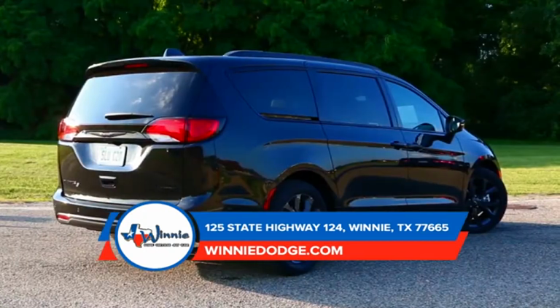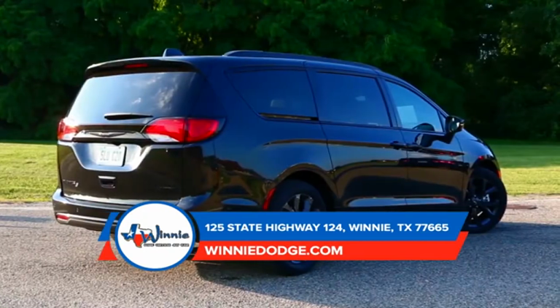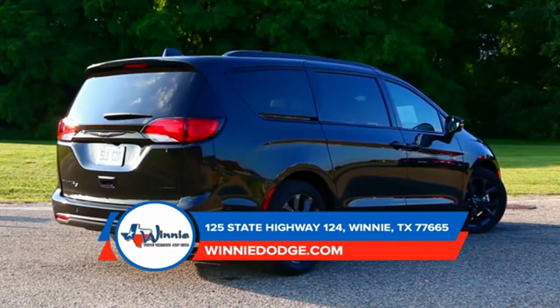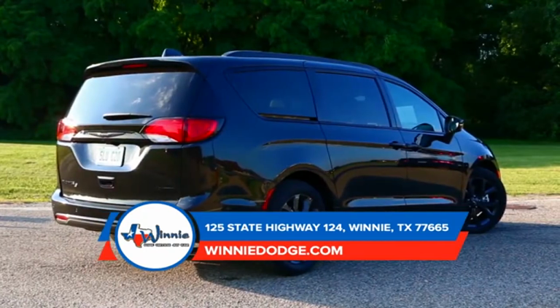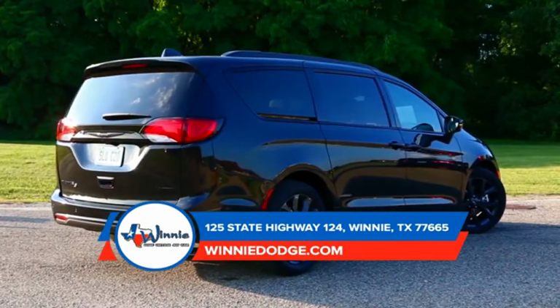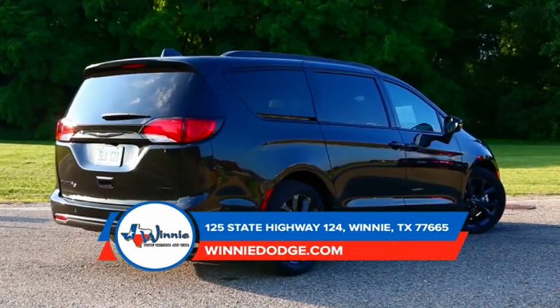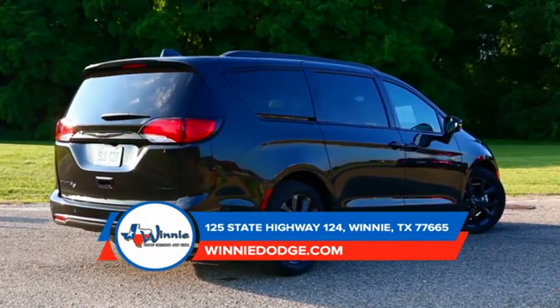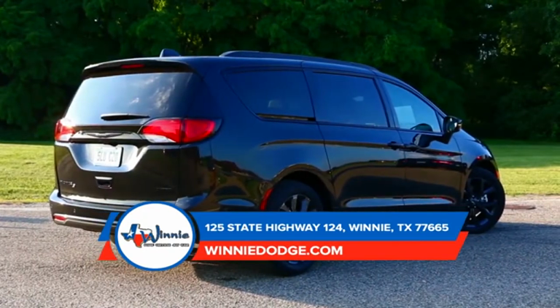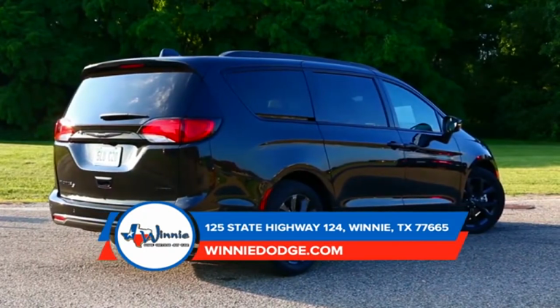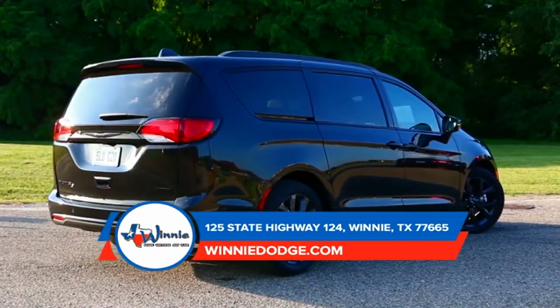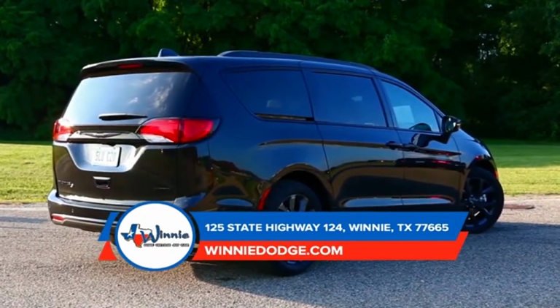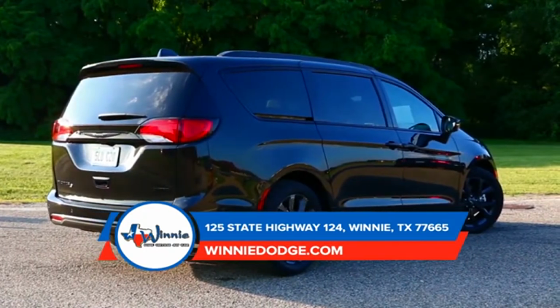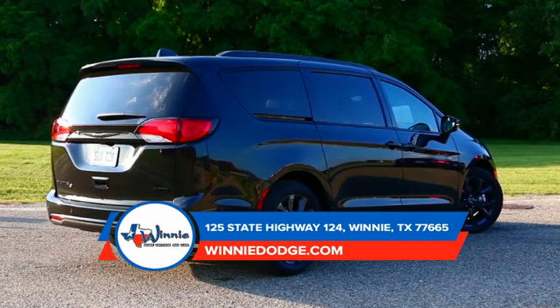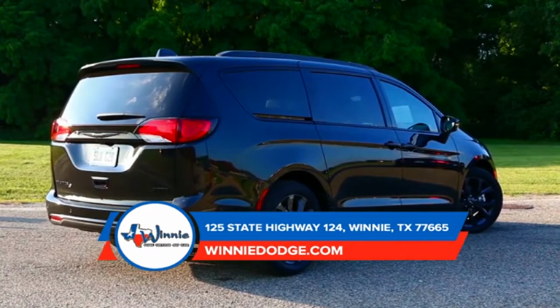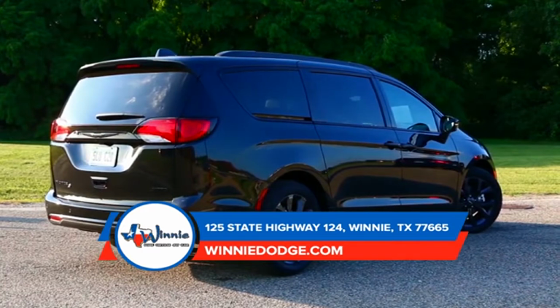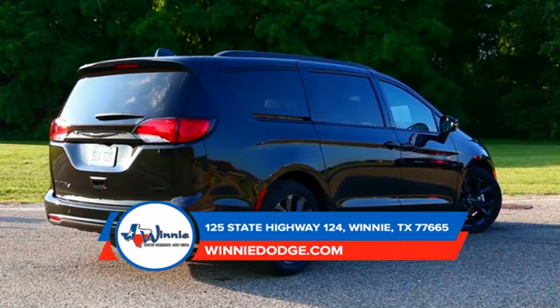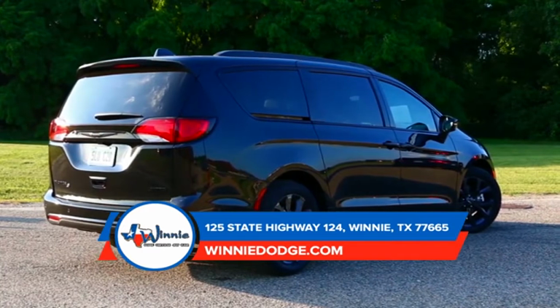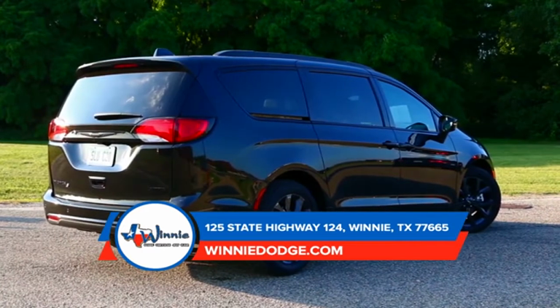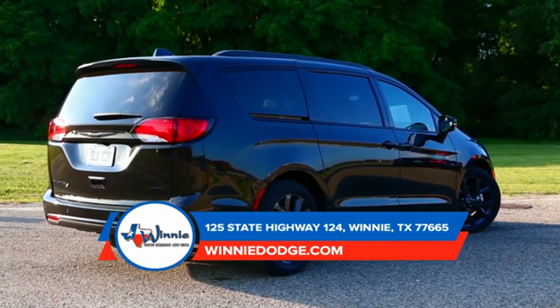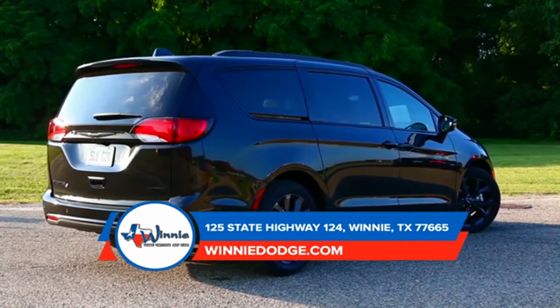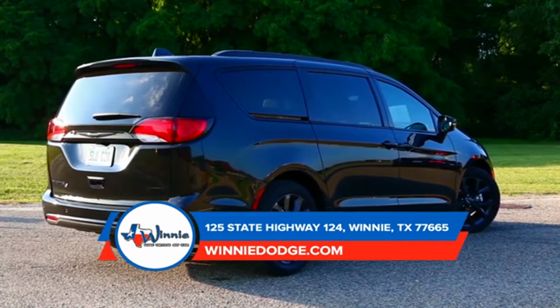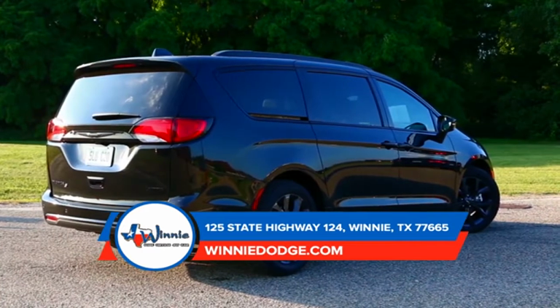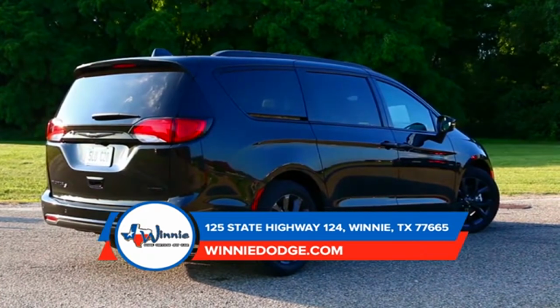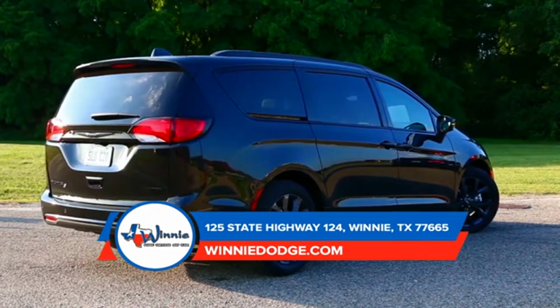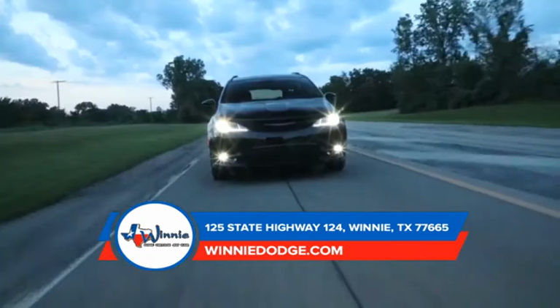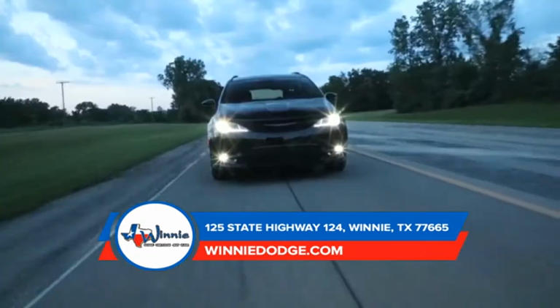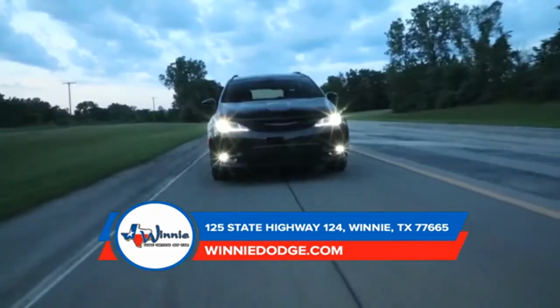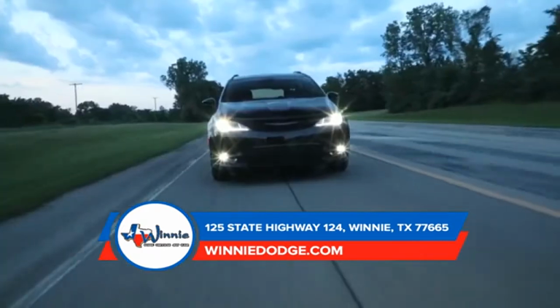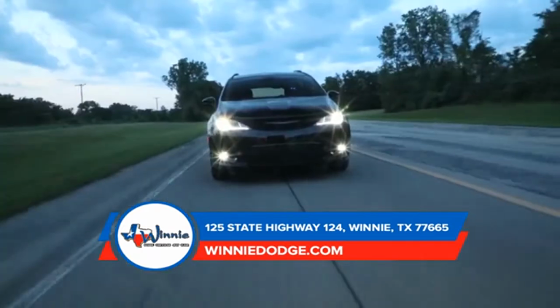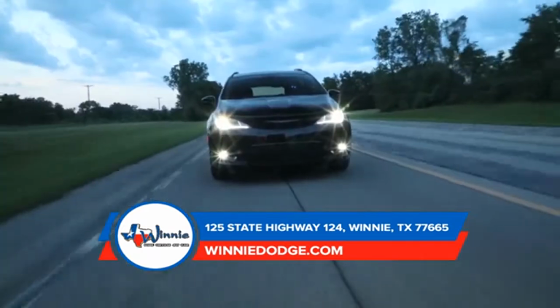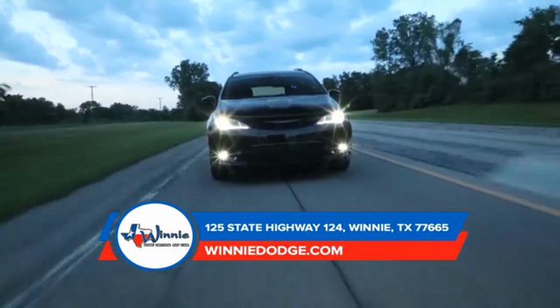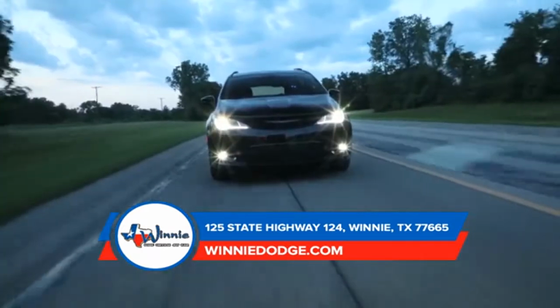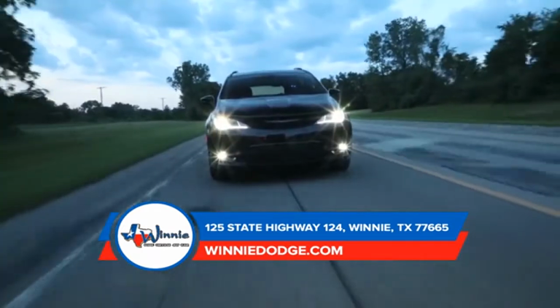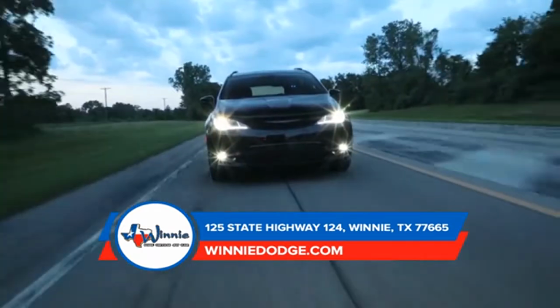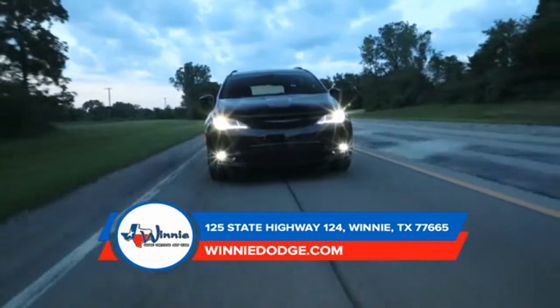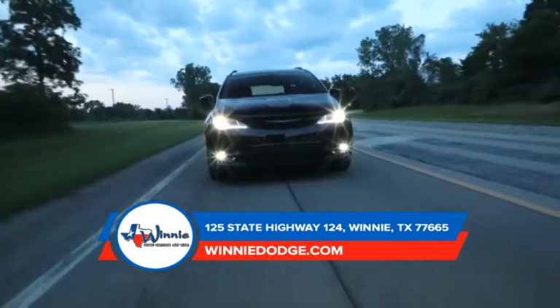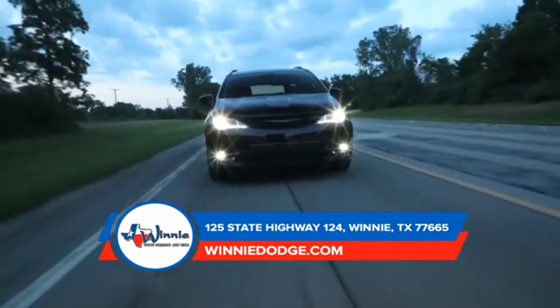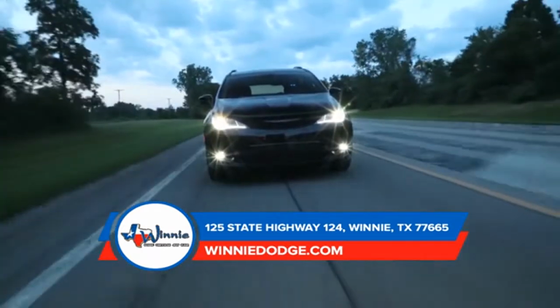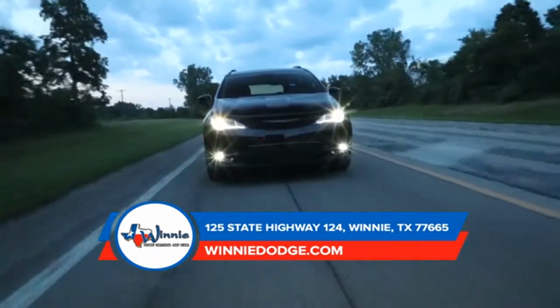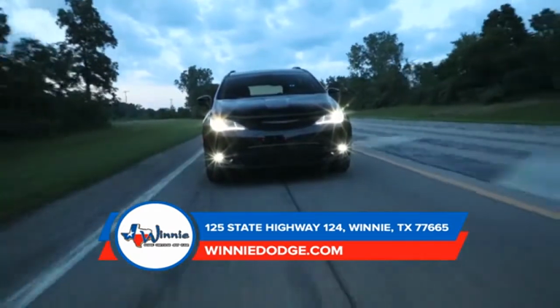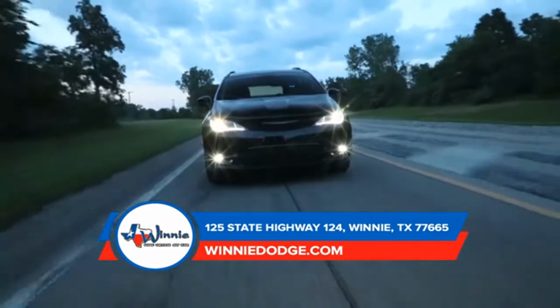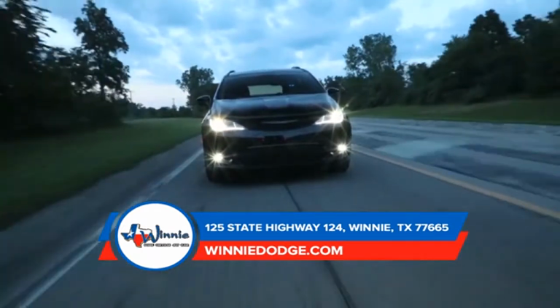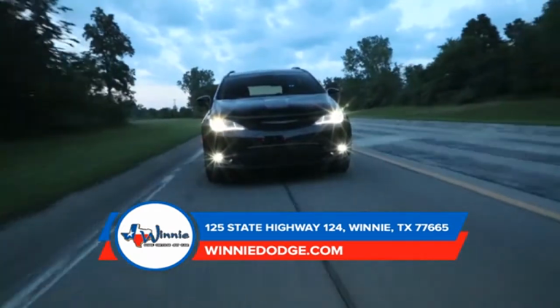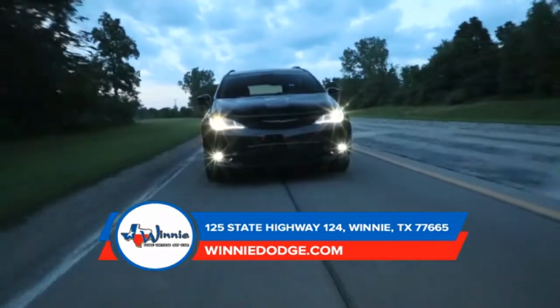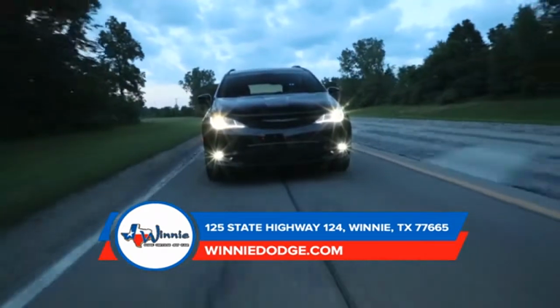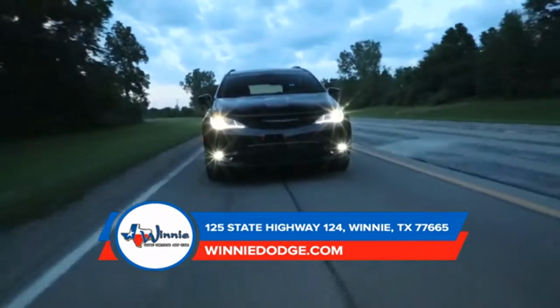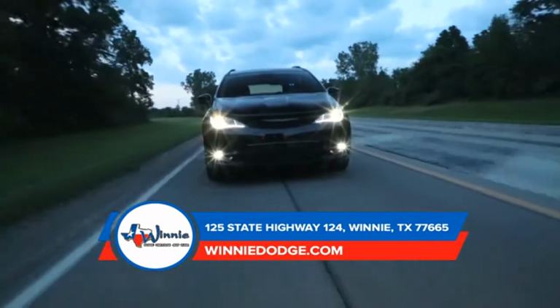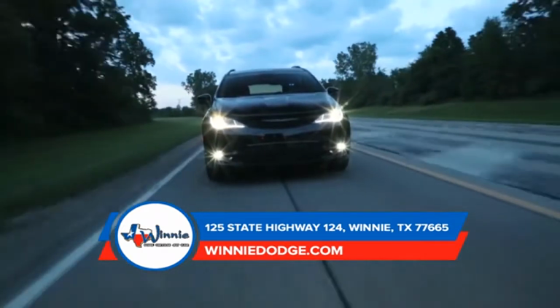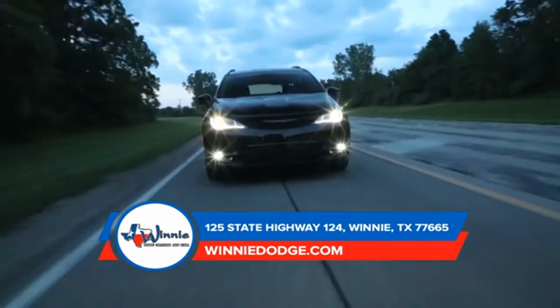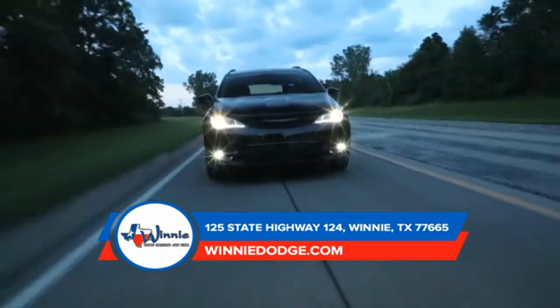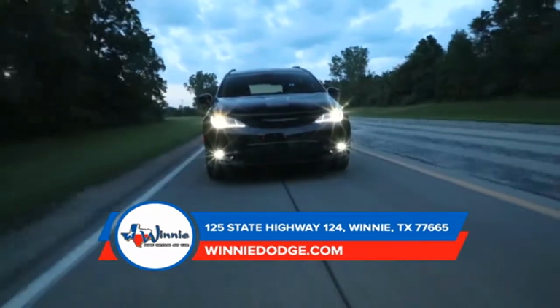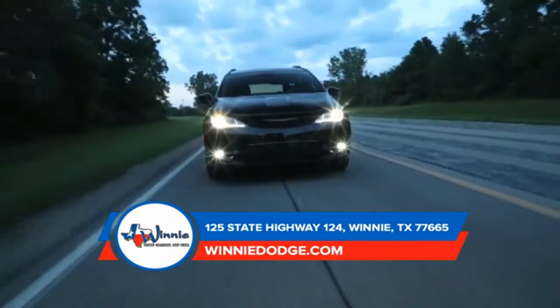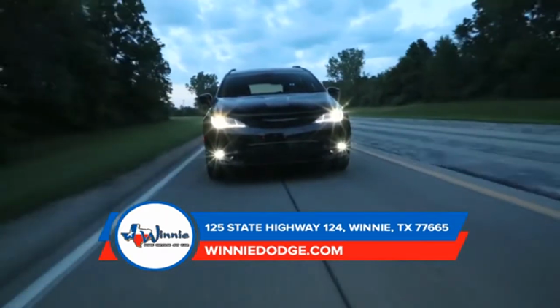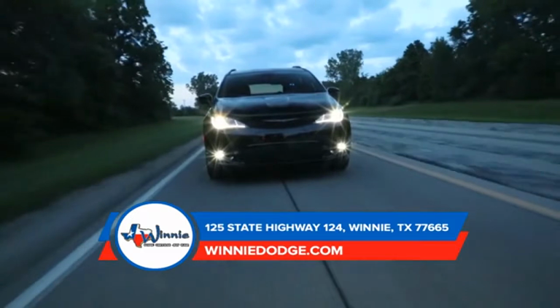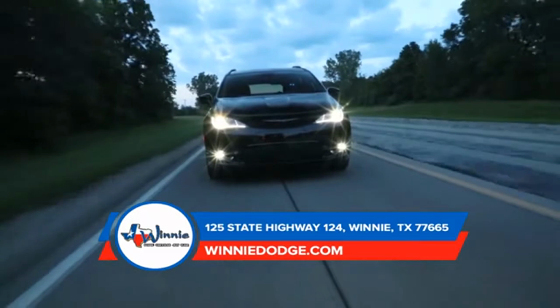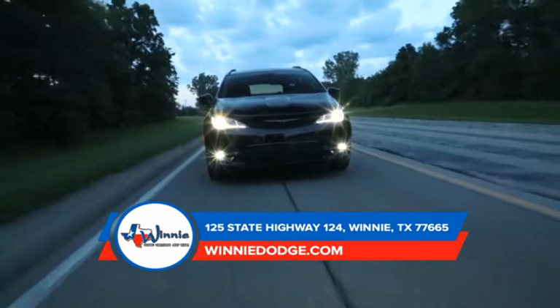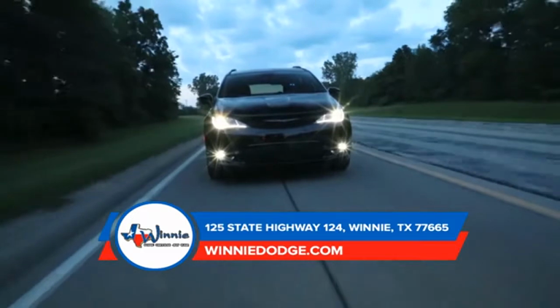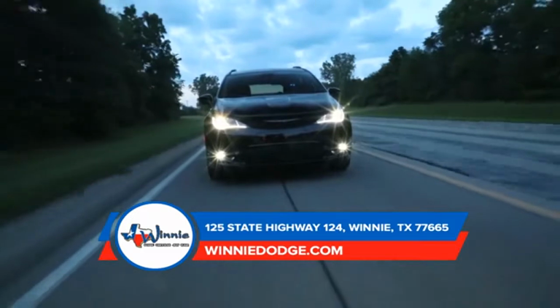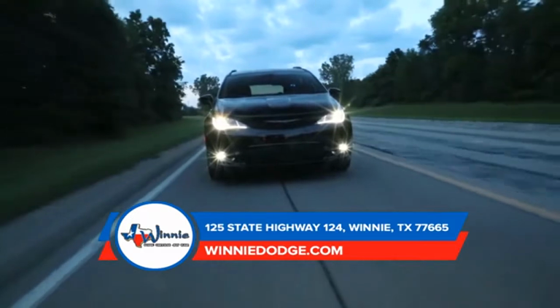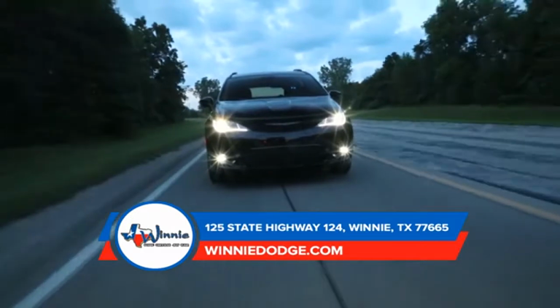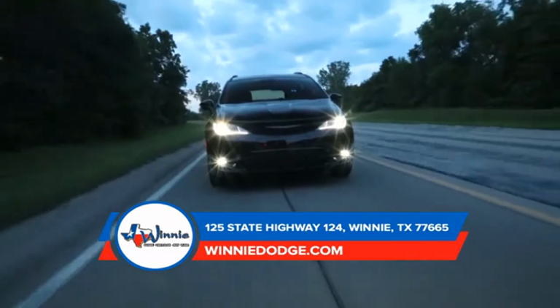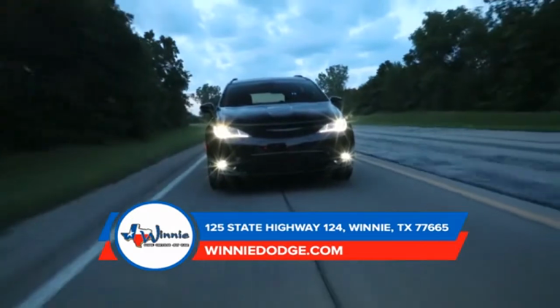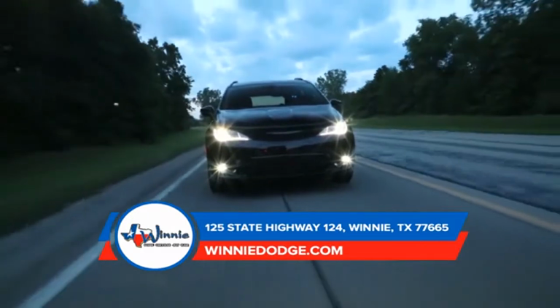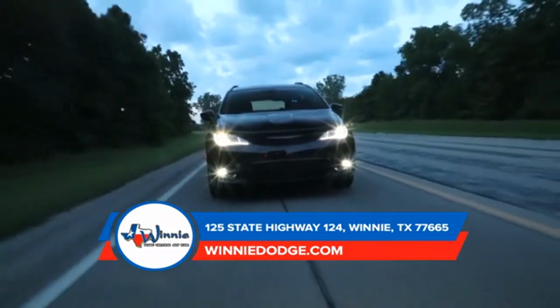With many options for customization, the 2018 Chrysler Pacifica lets you color in your own adventure to complement the sunset you'll be driving off into.